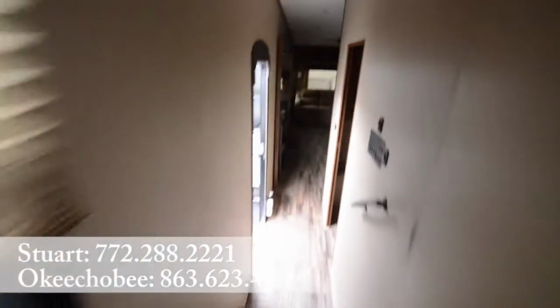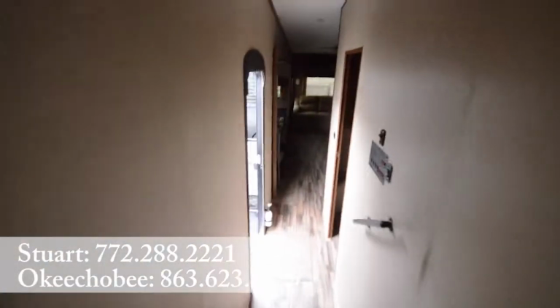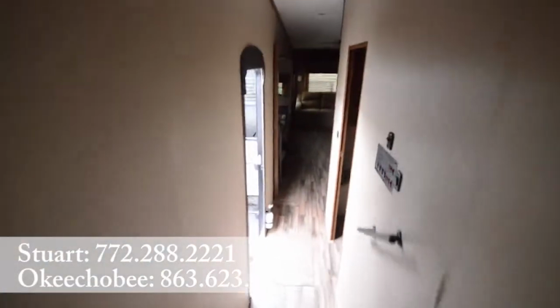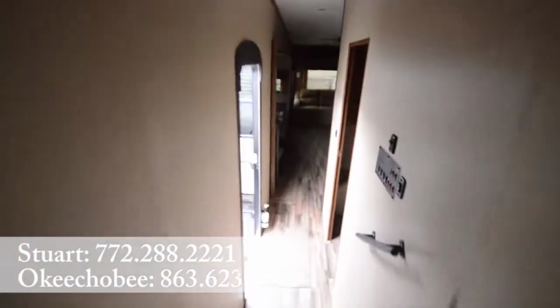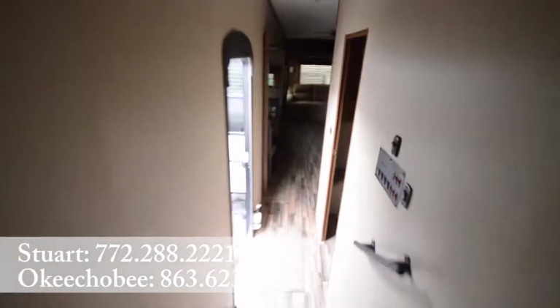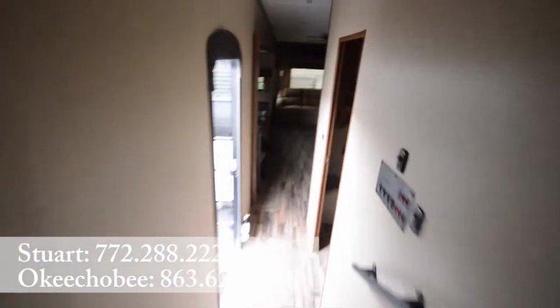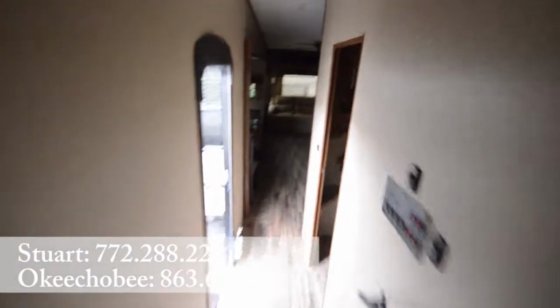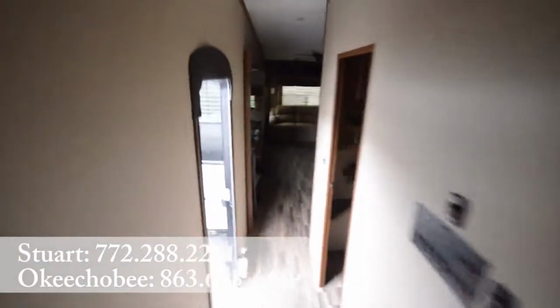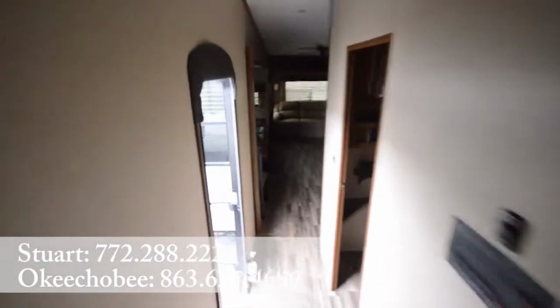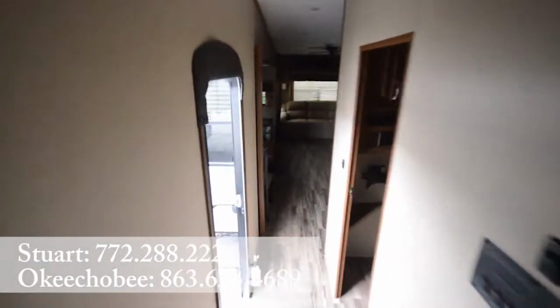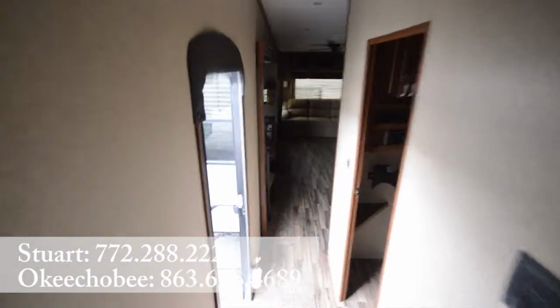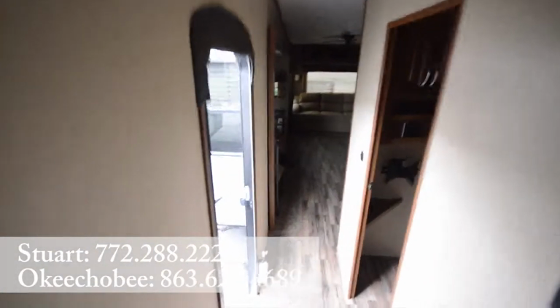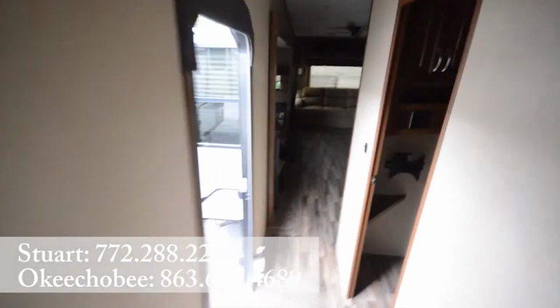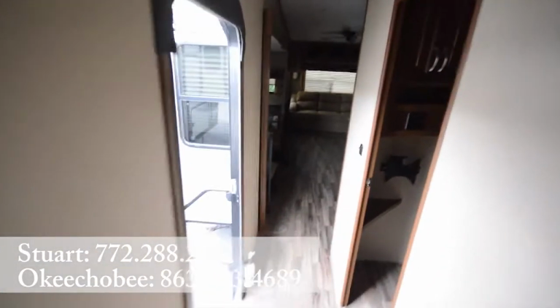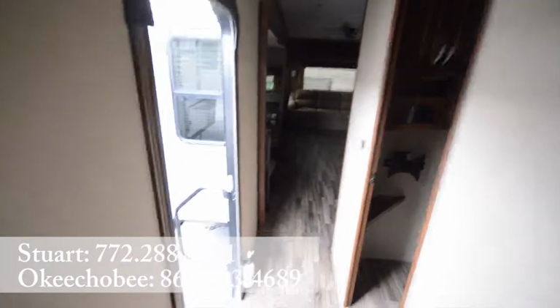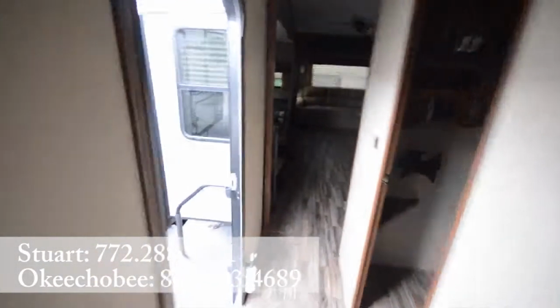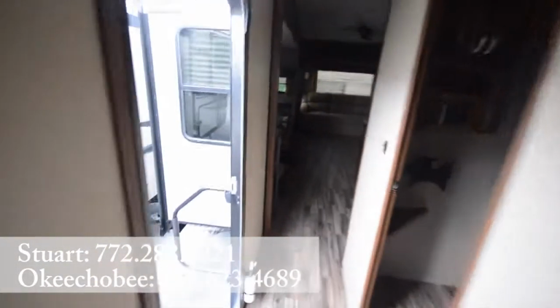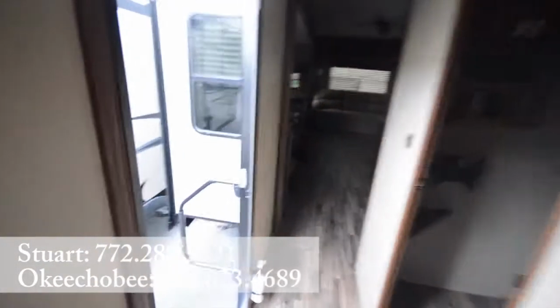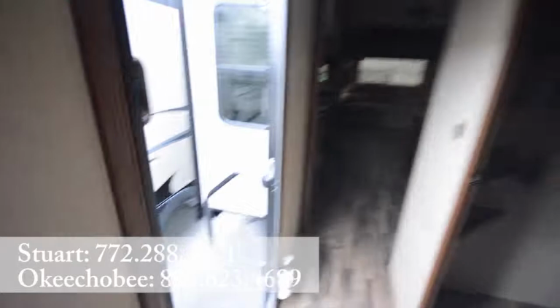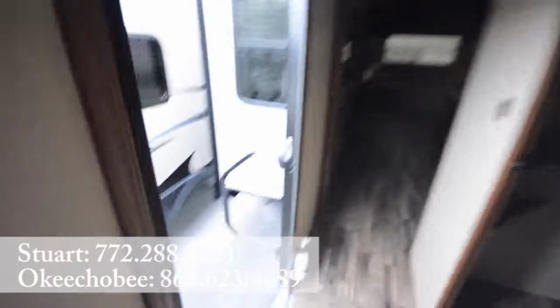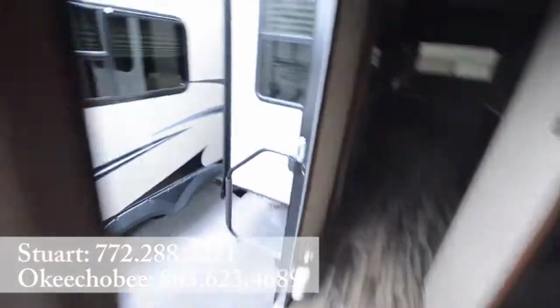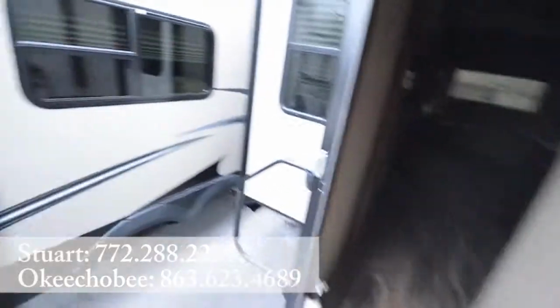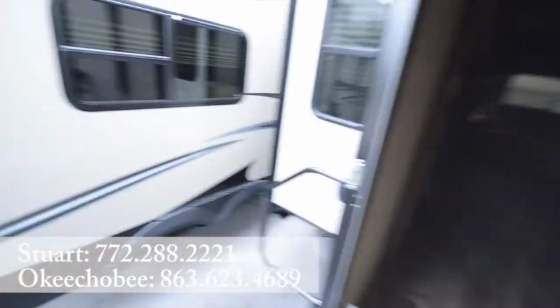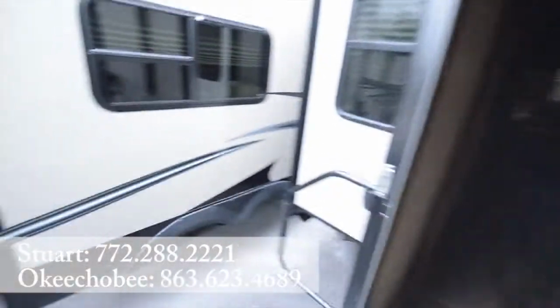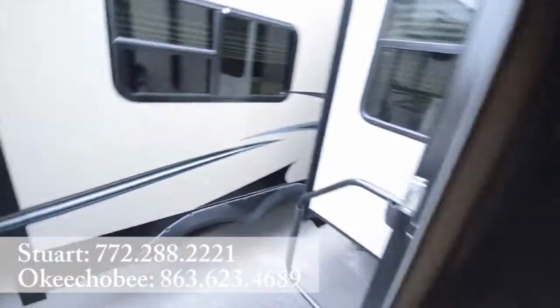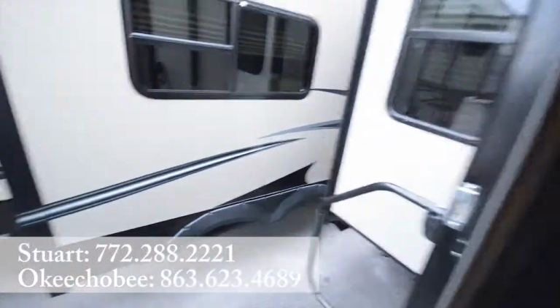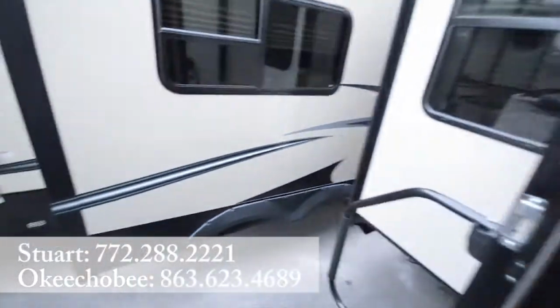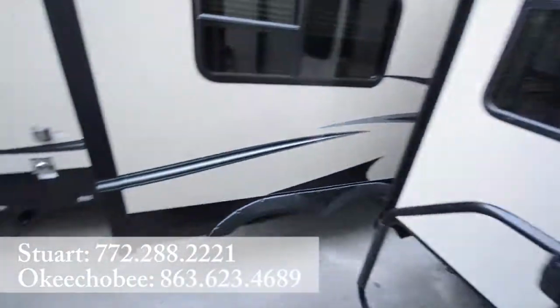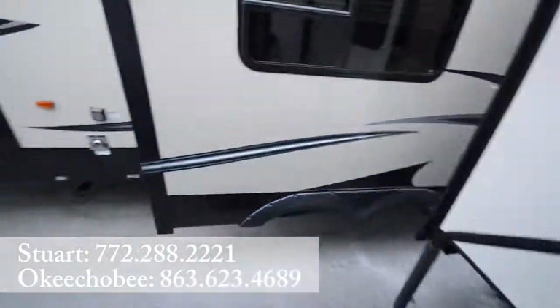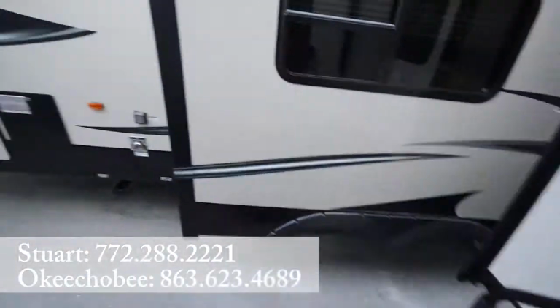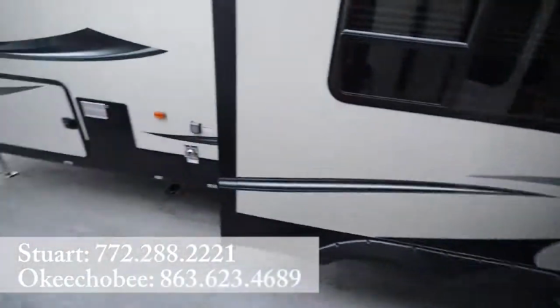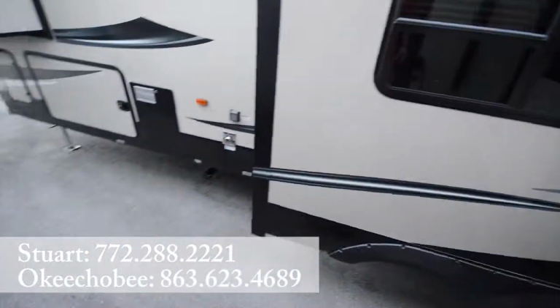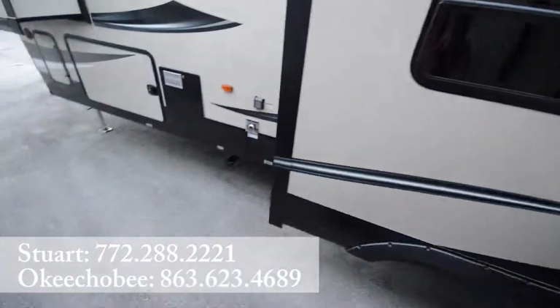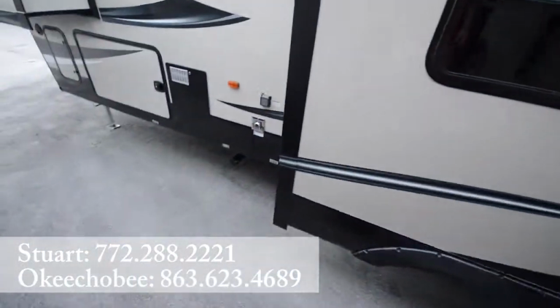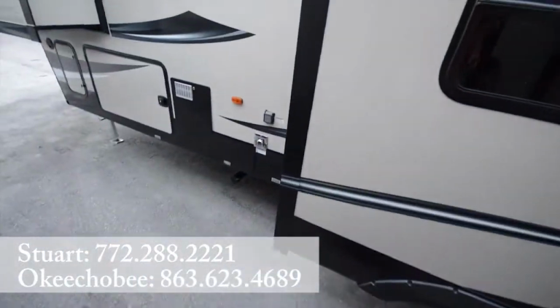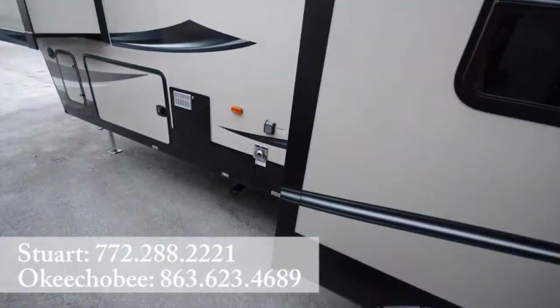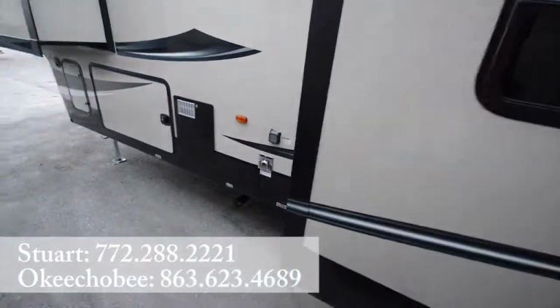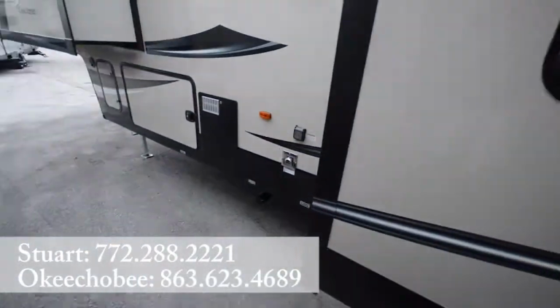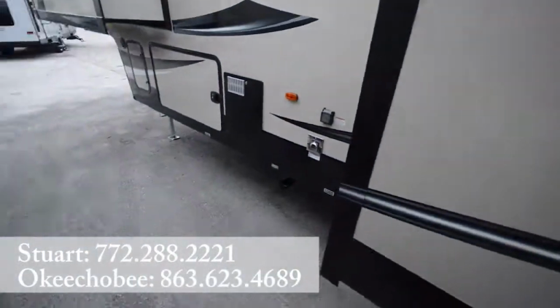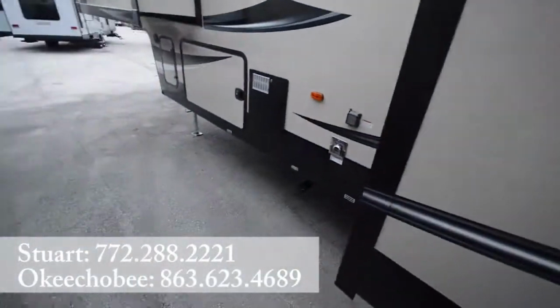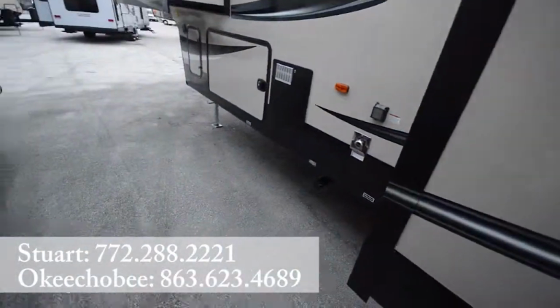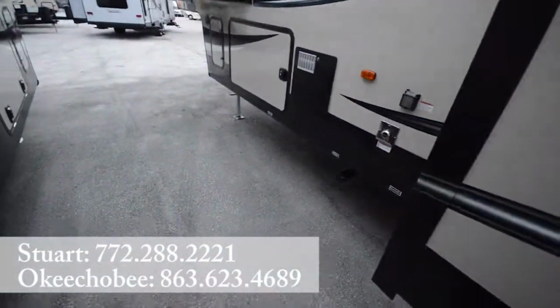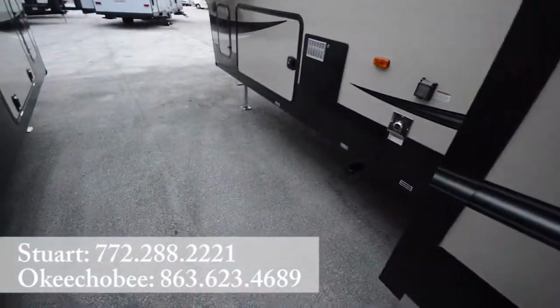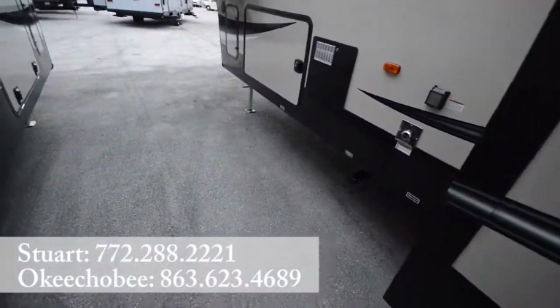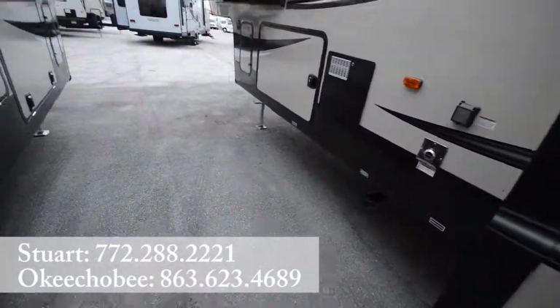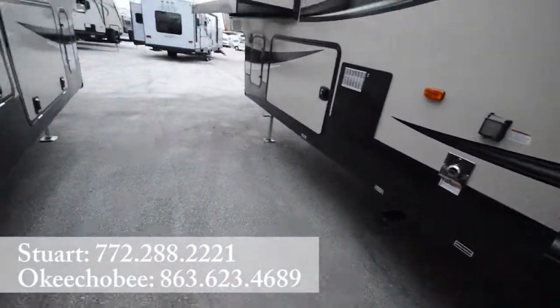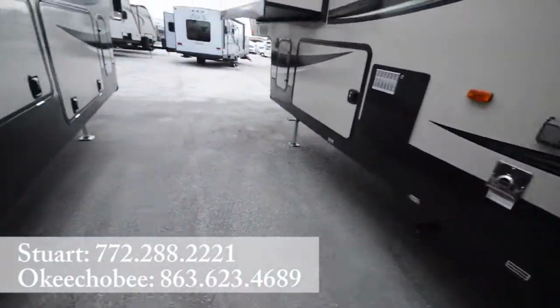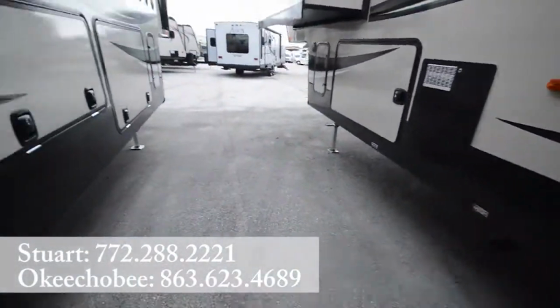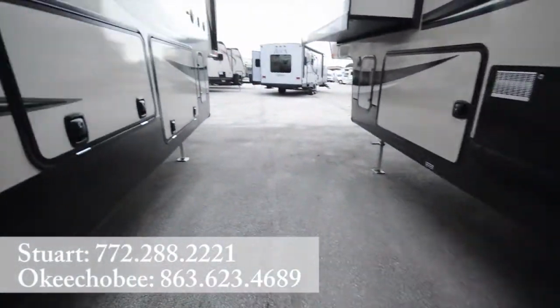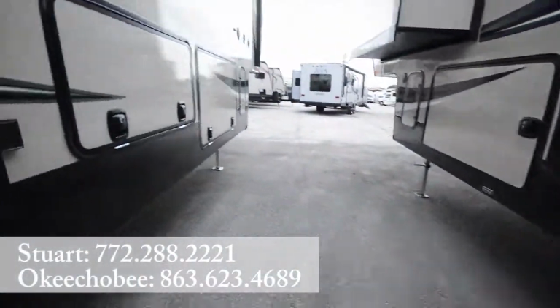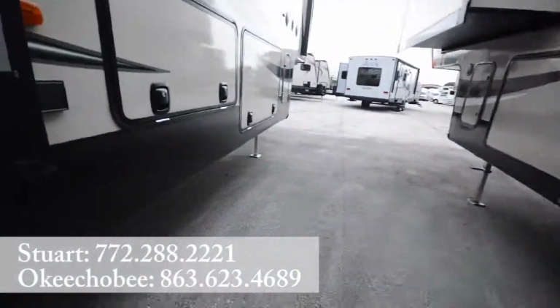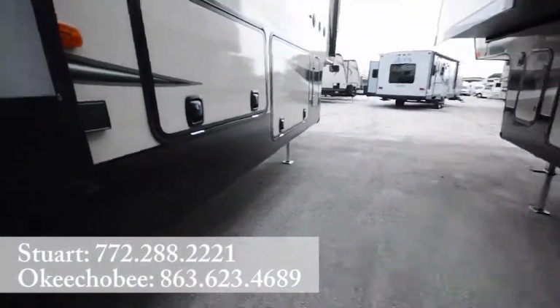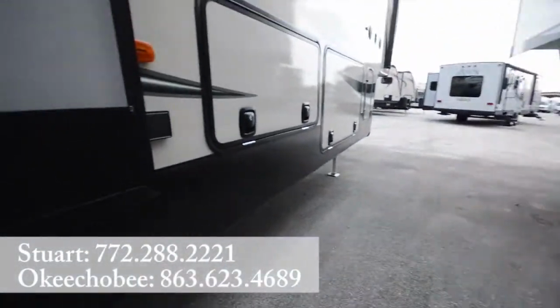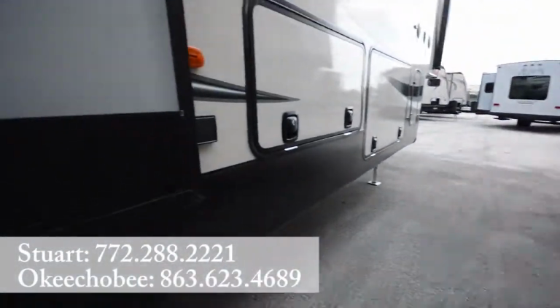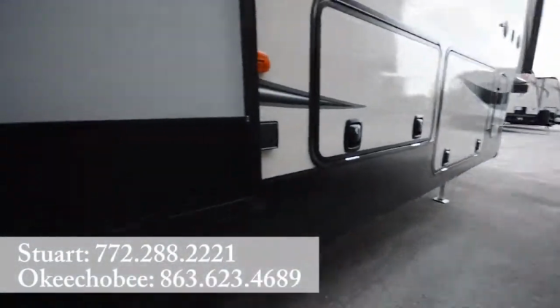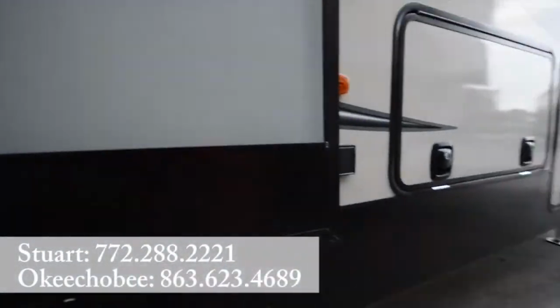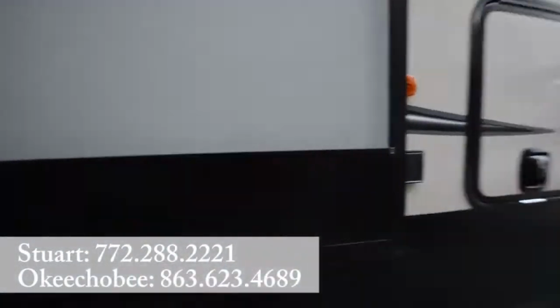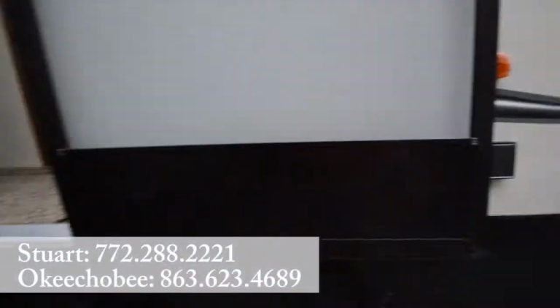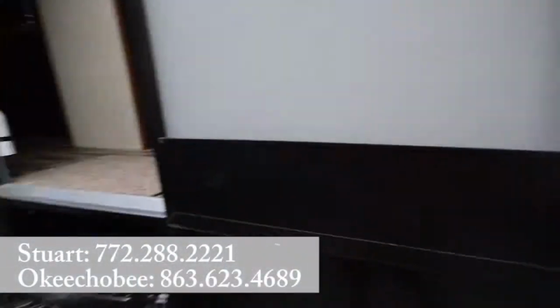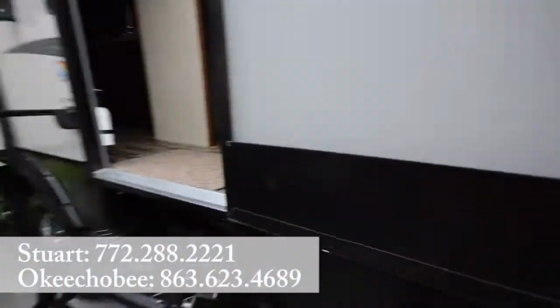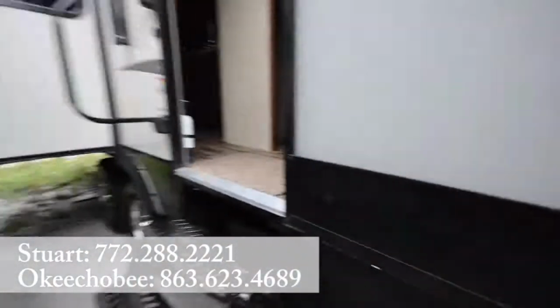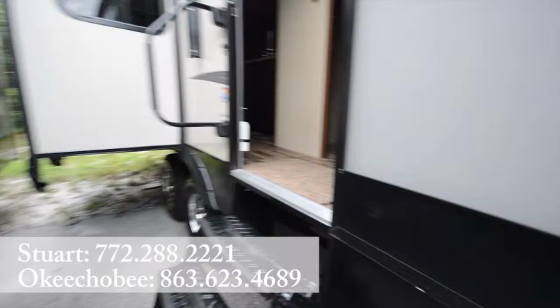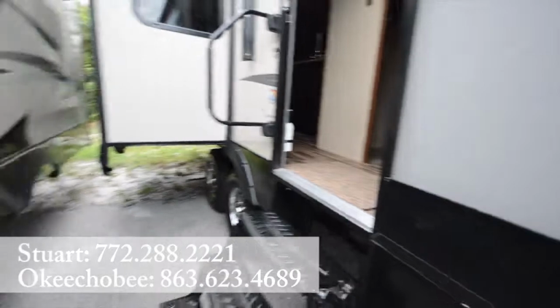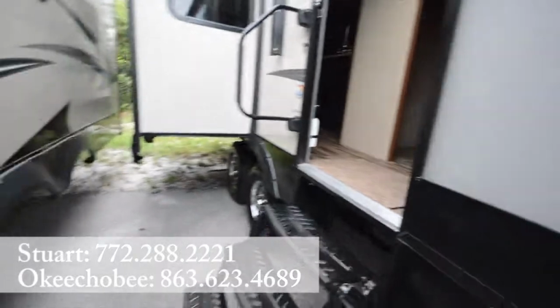So if you have any questions about this RV, feel free to call us at 772-288-2221.